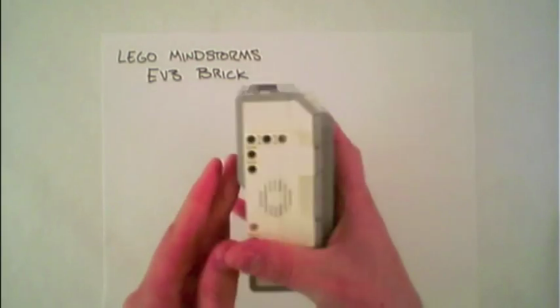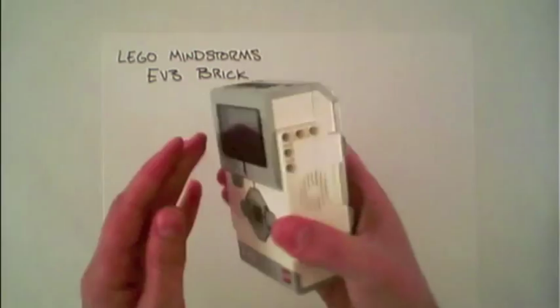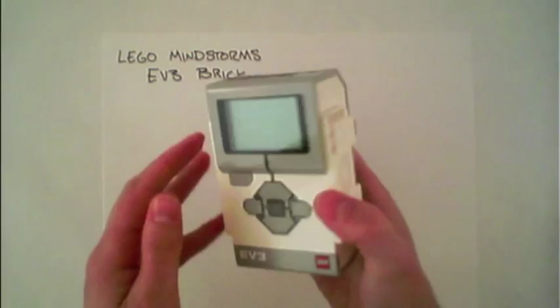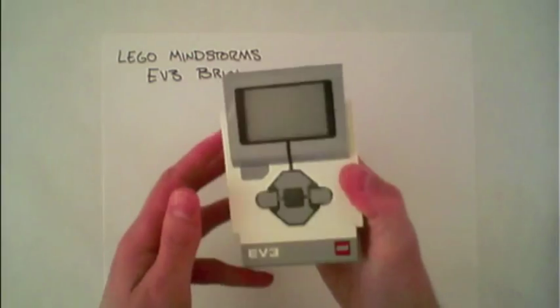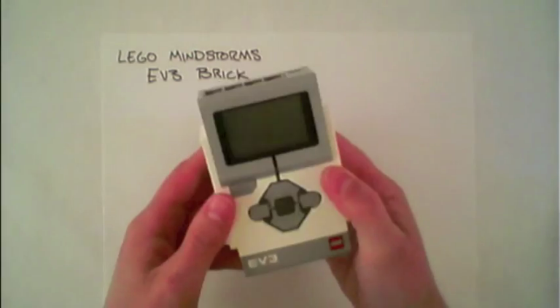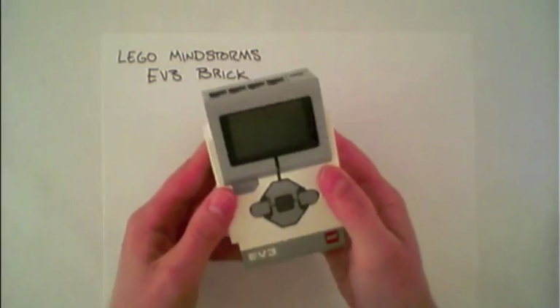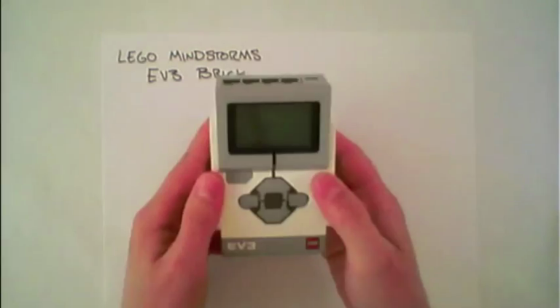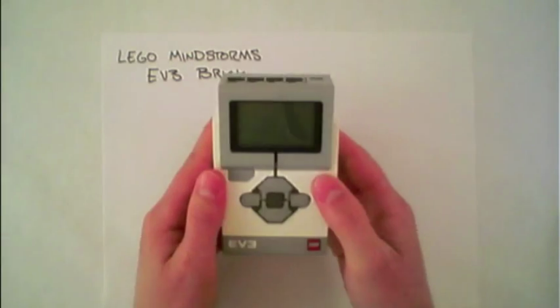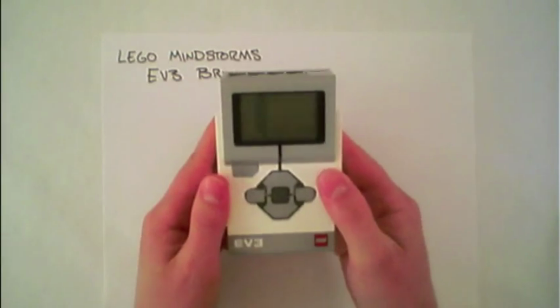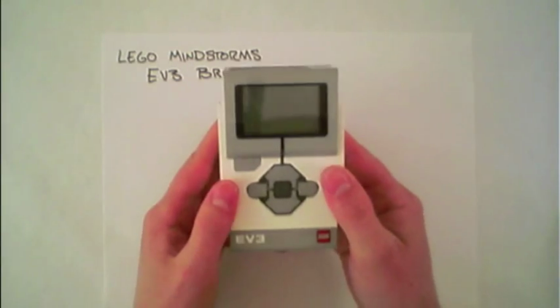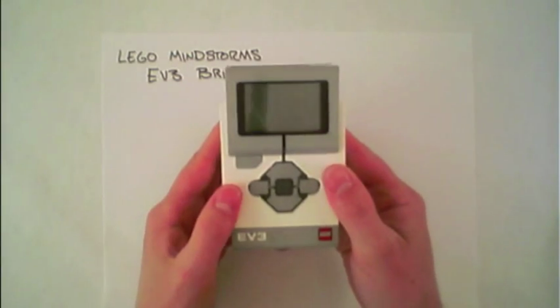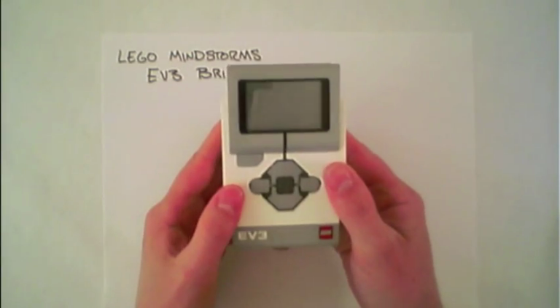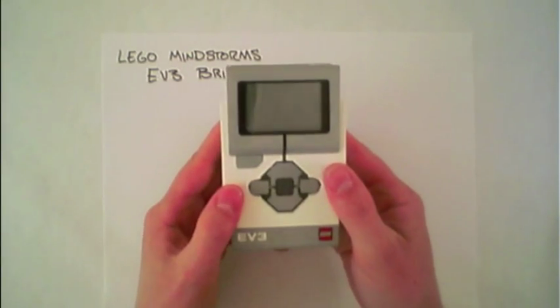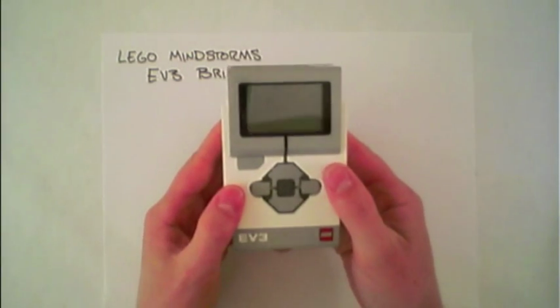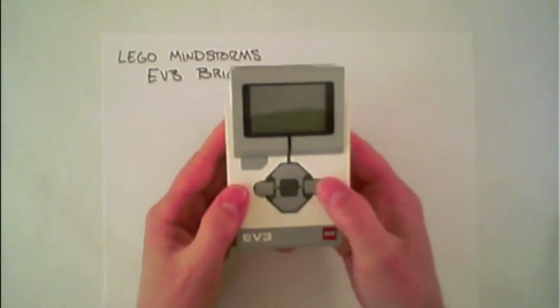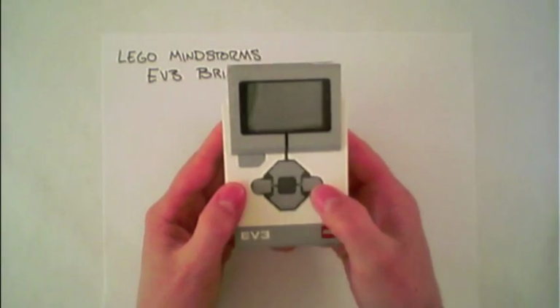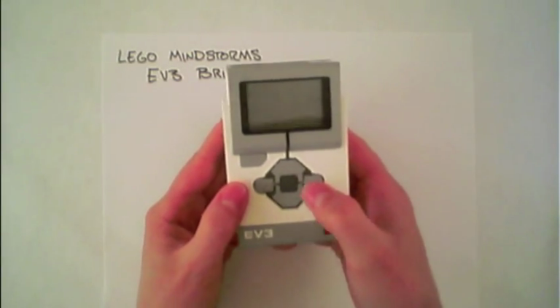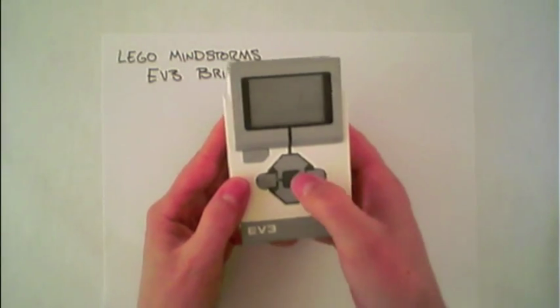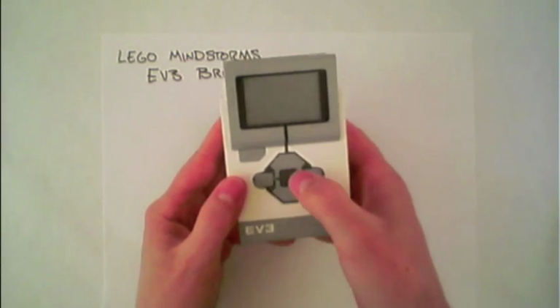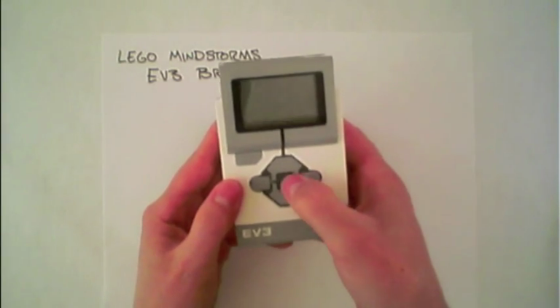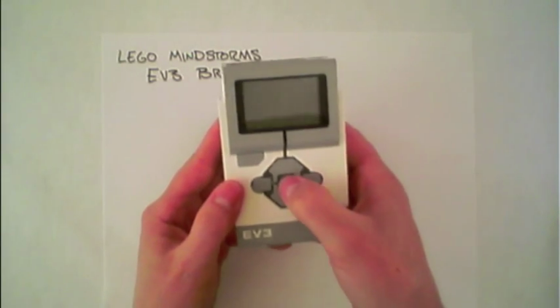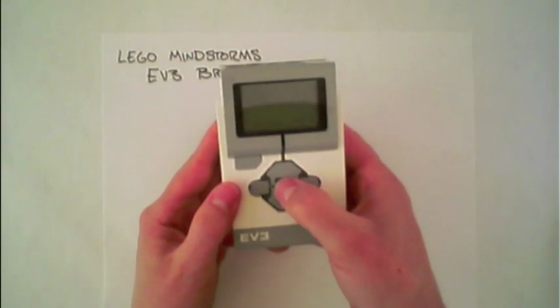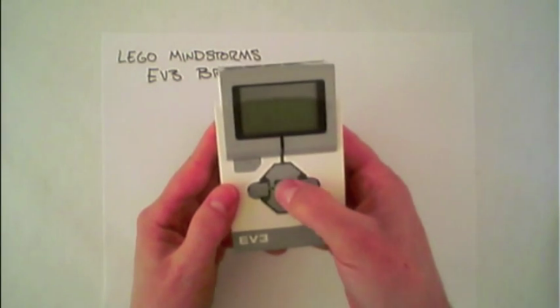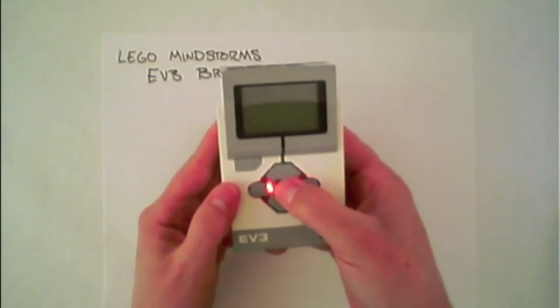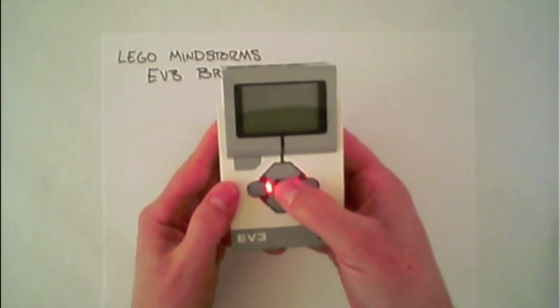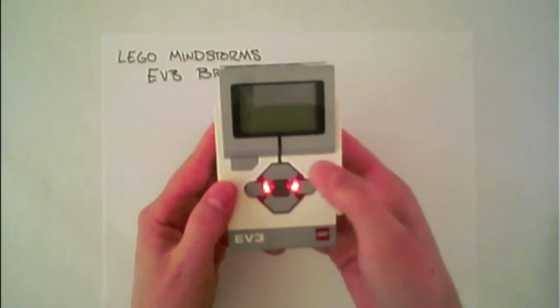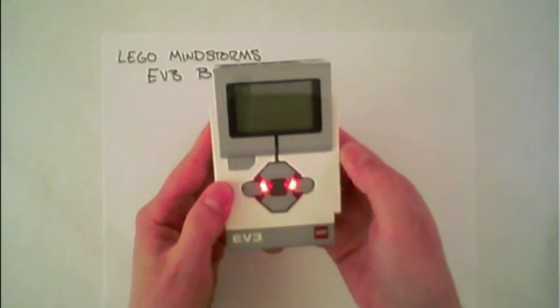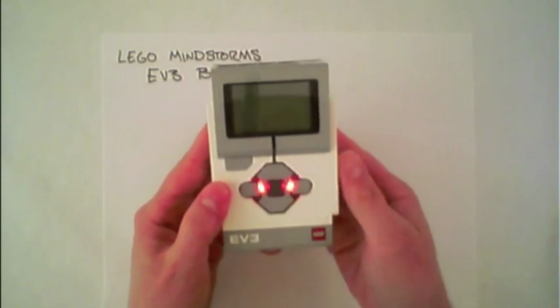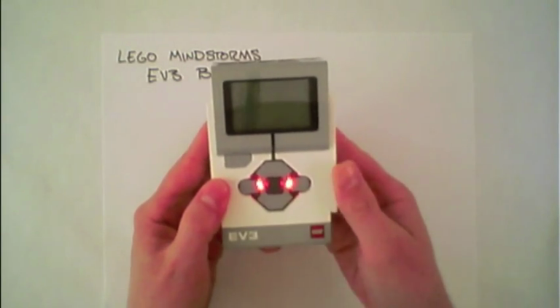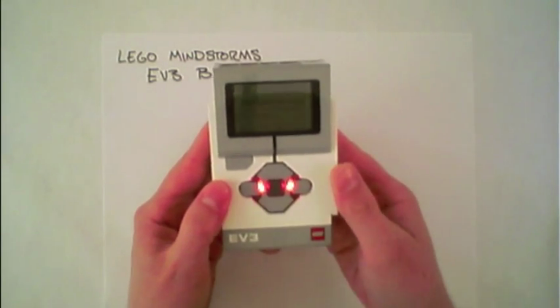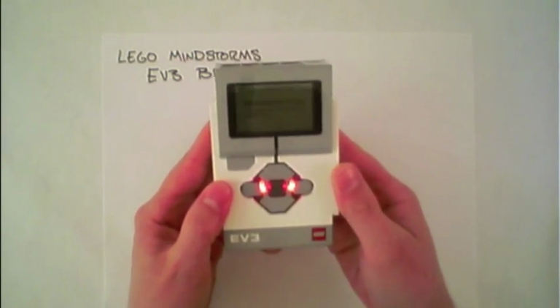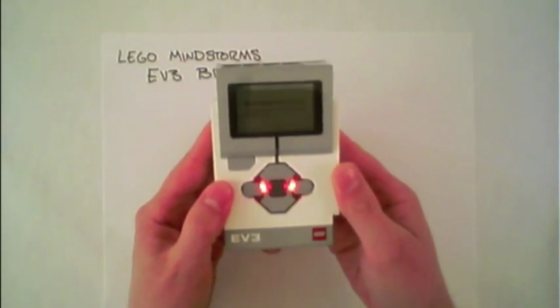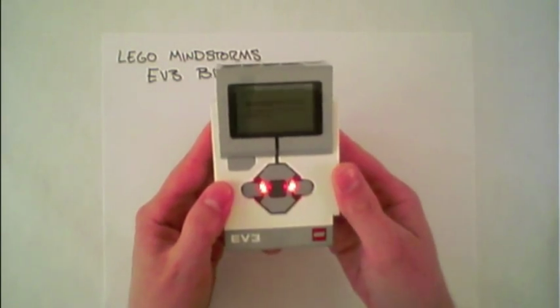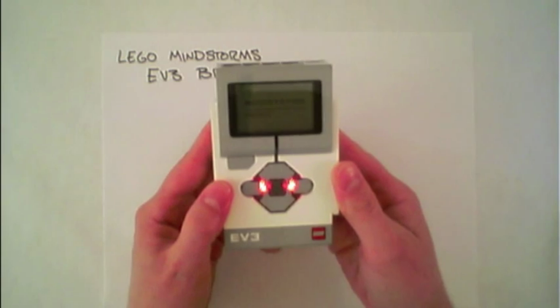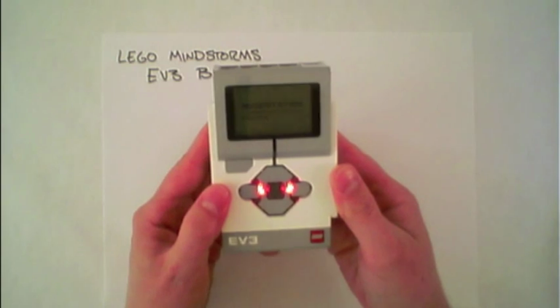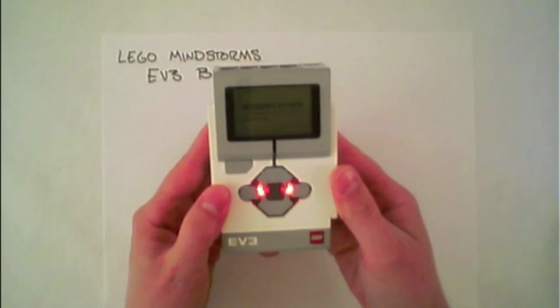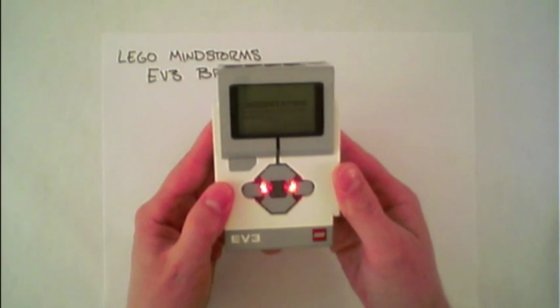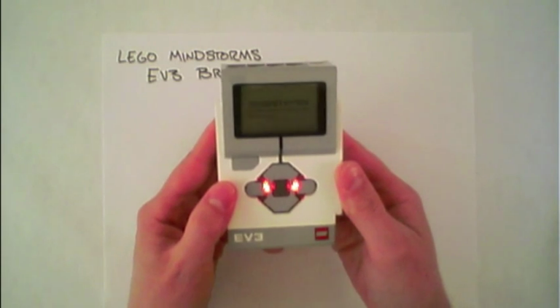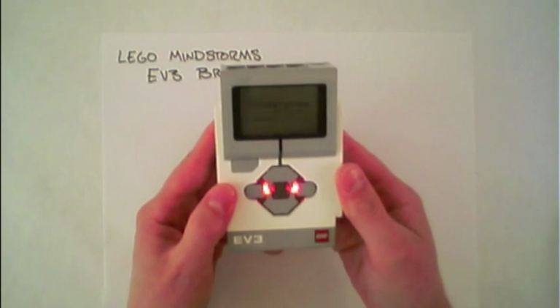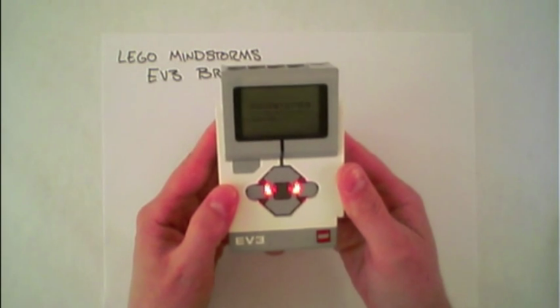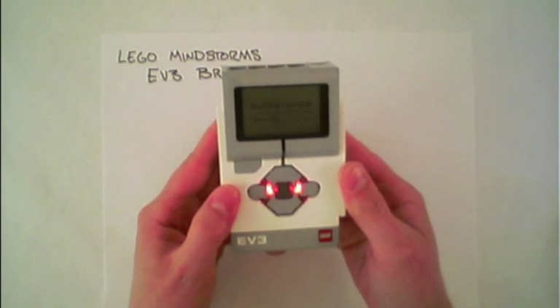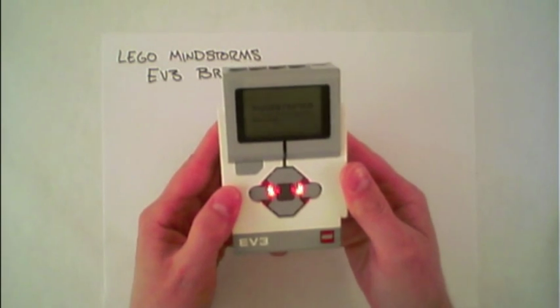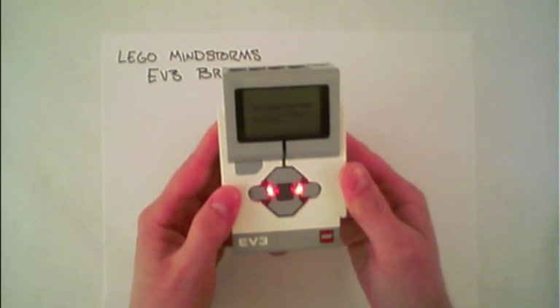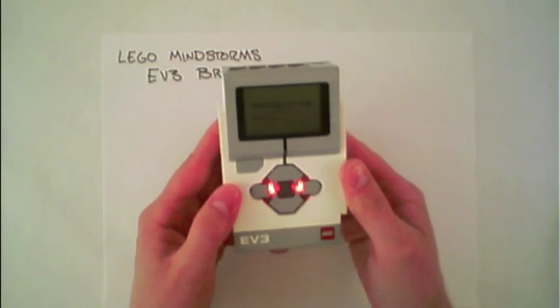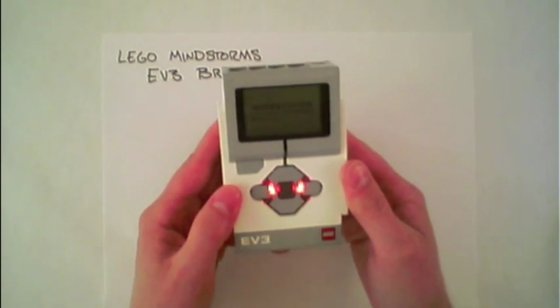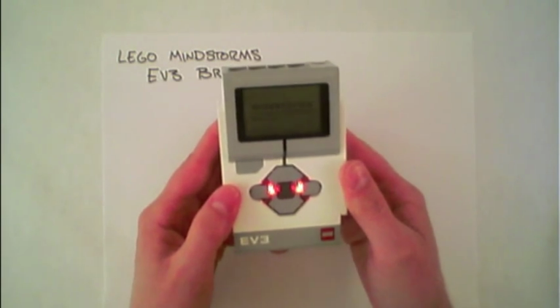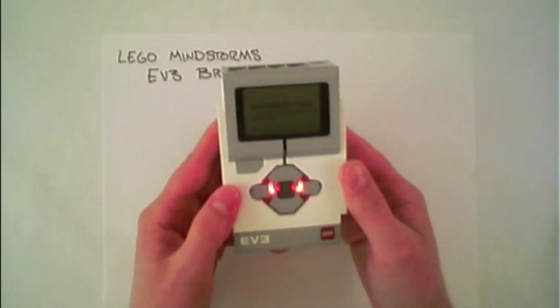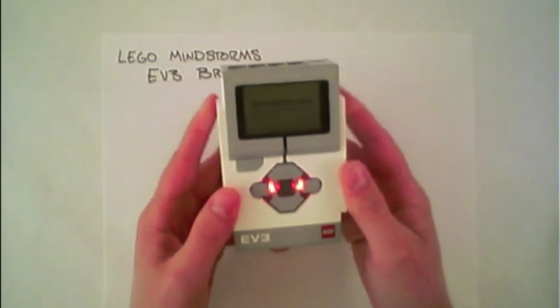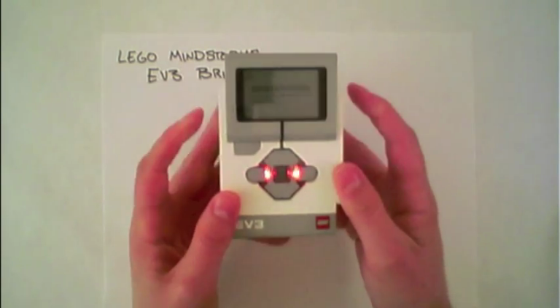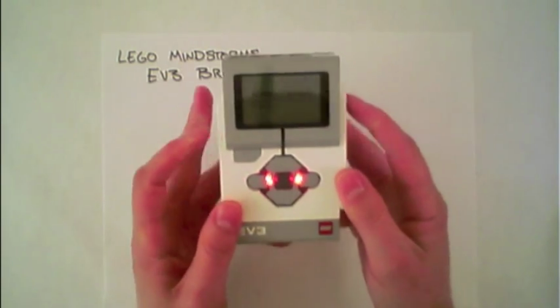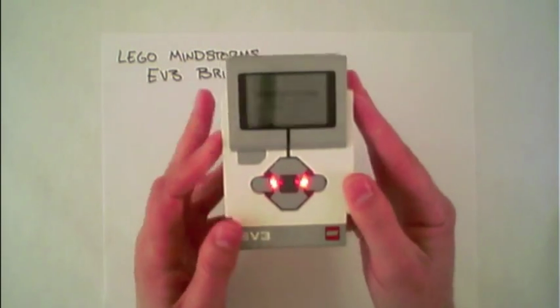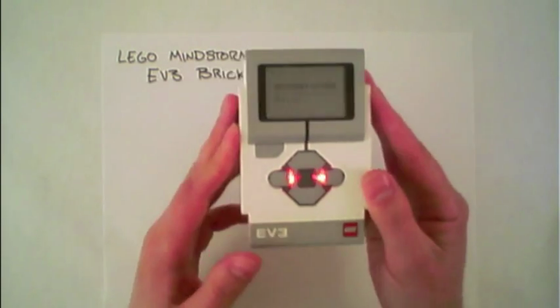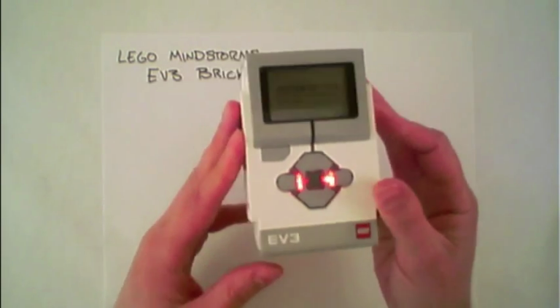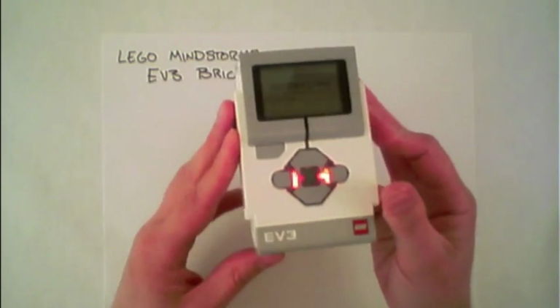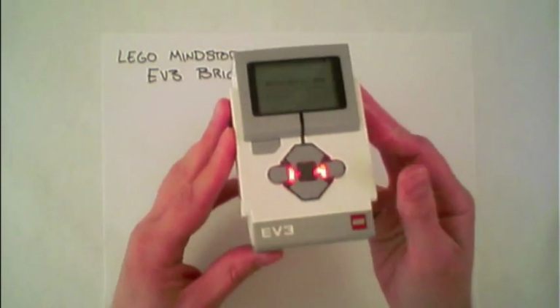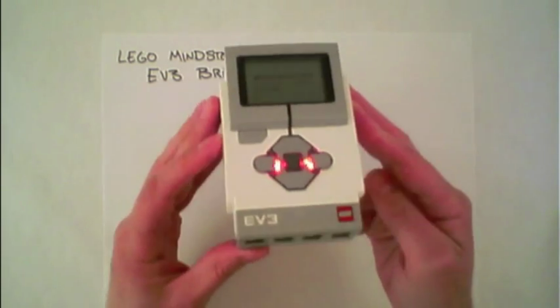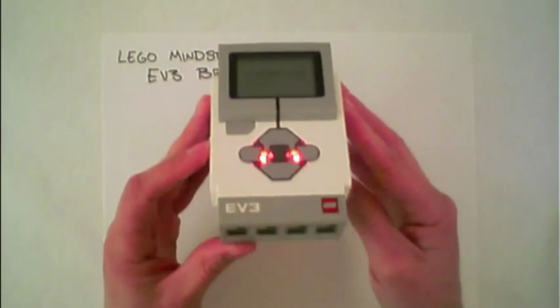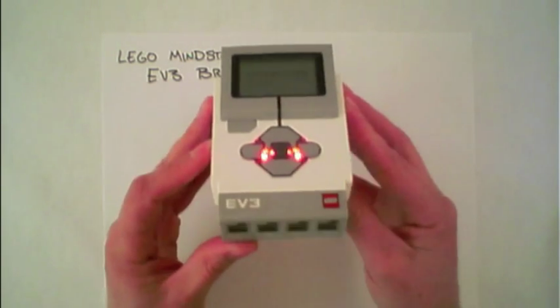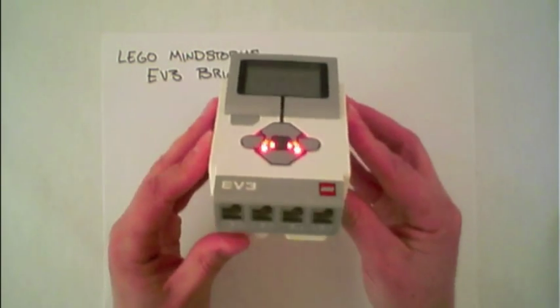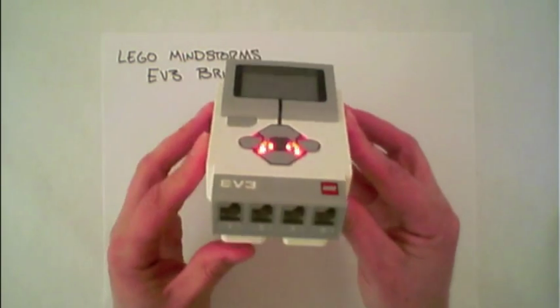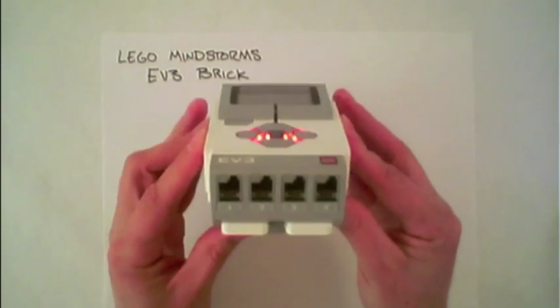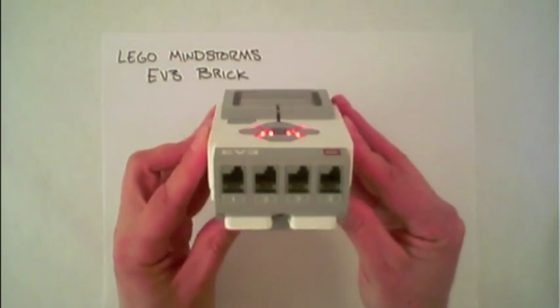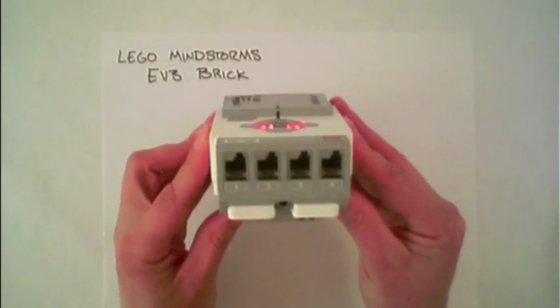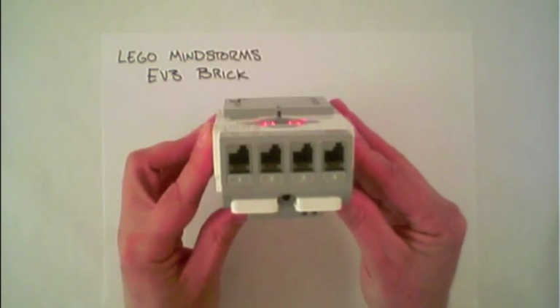The EV3 brick turns on by pressing this middle button. As it starts up, we'll show some other features of the EV3 brick.